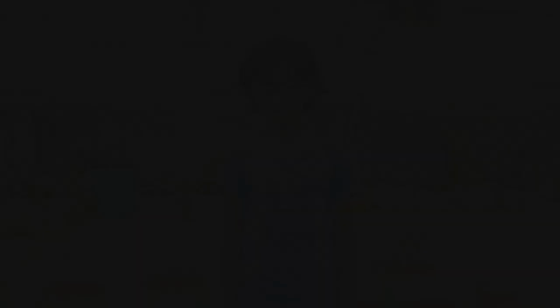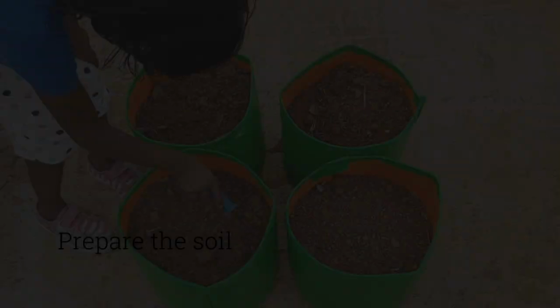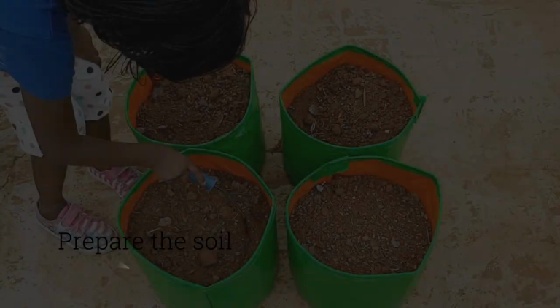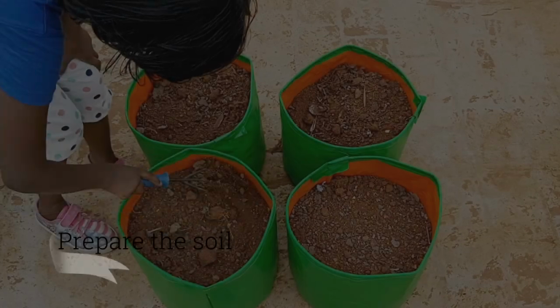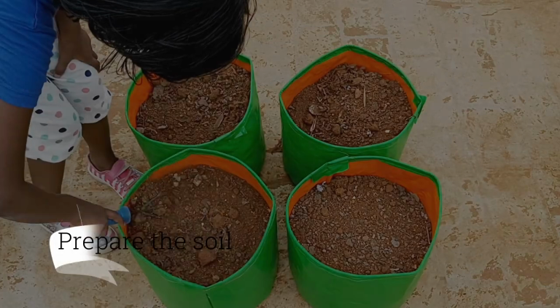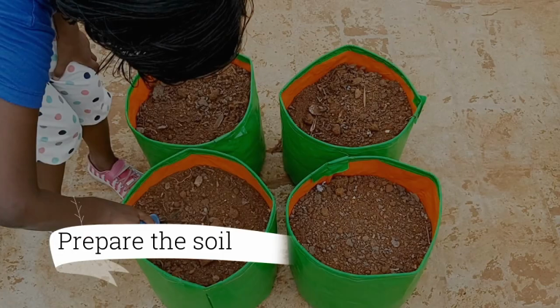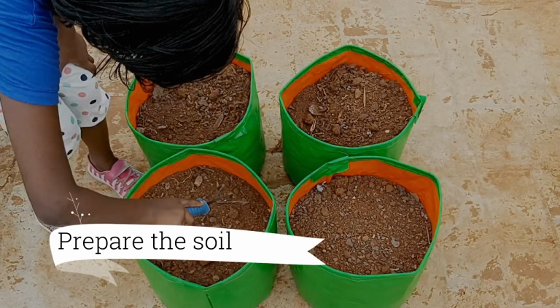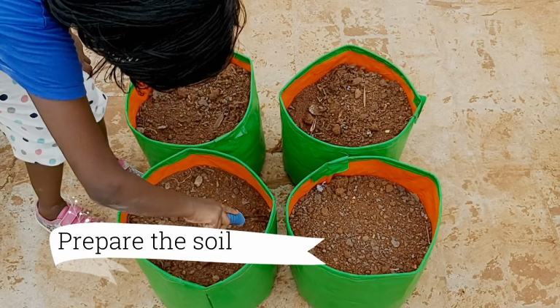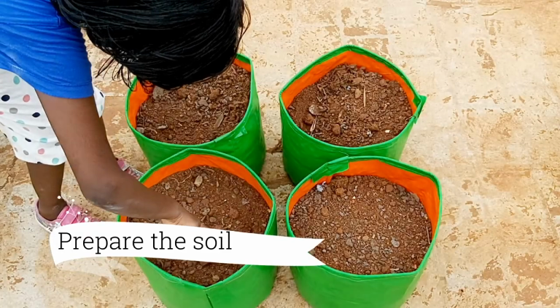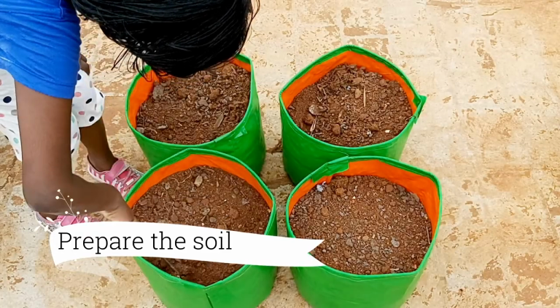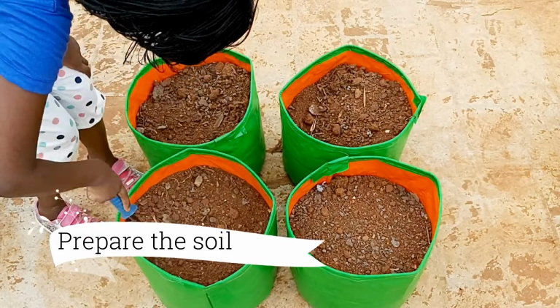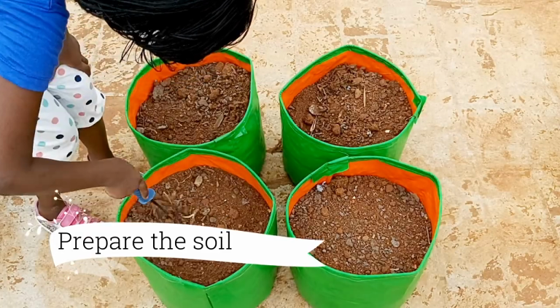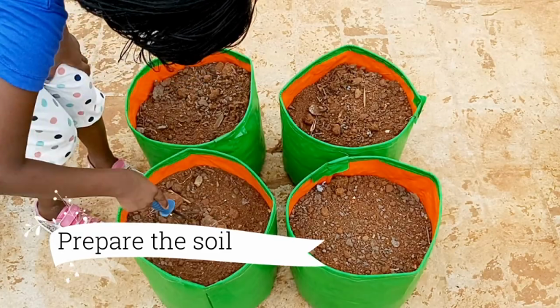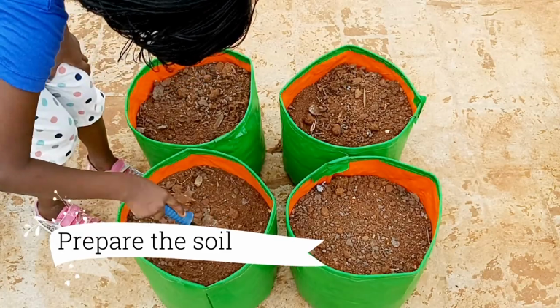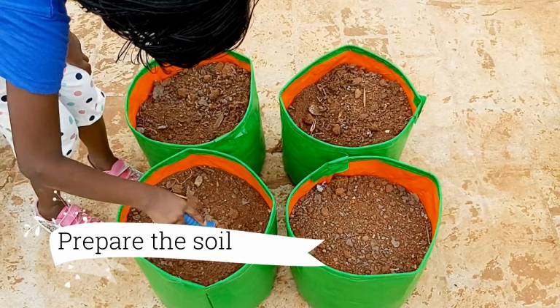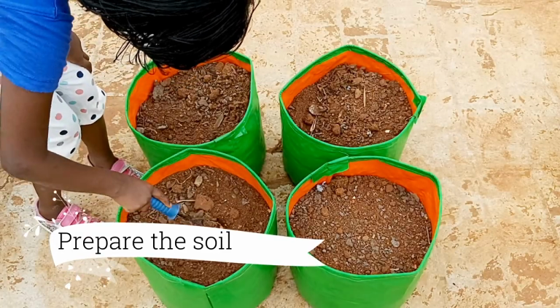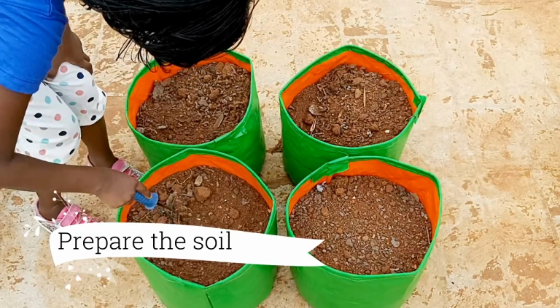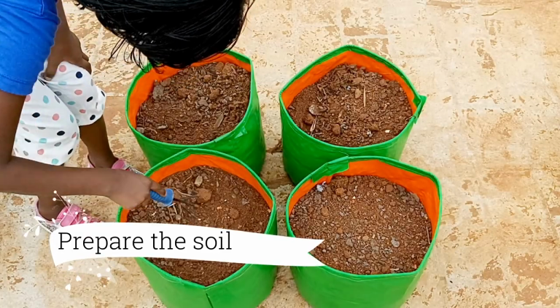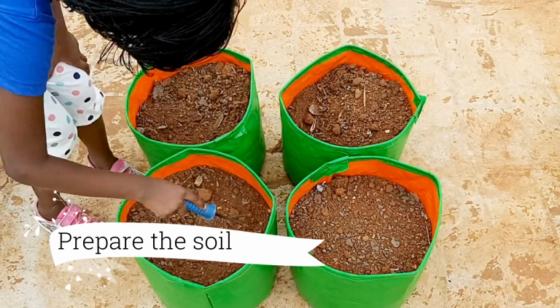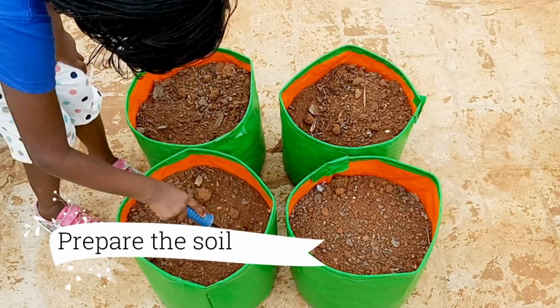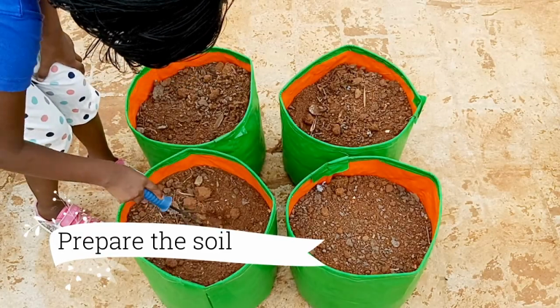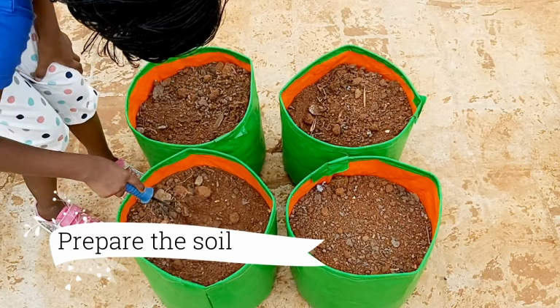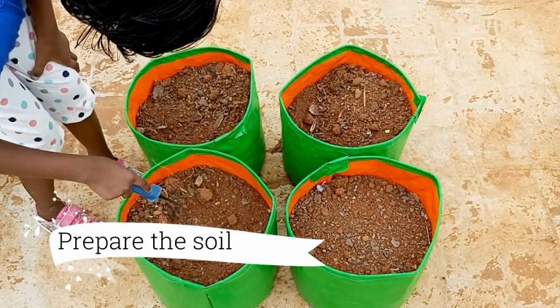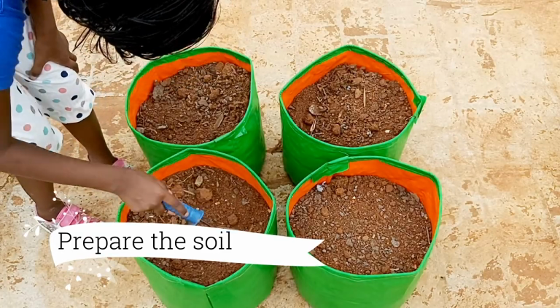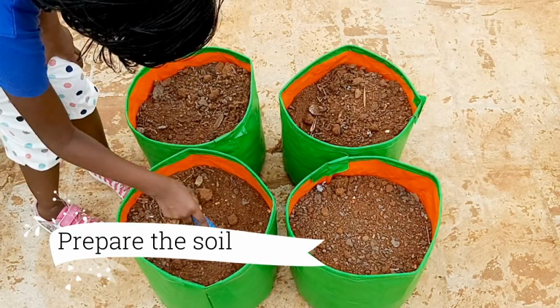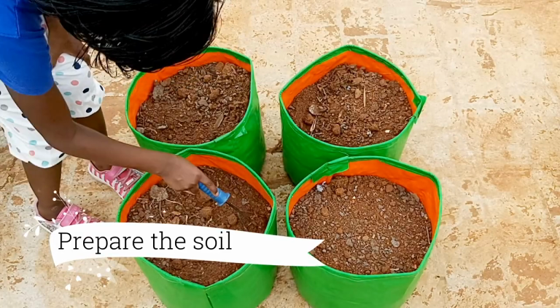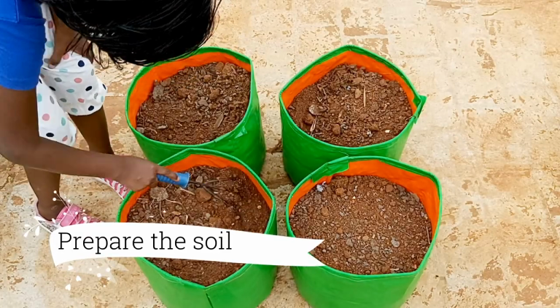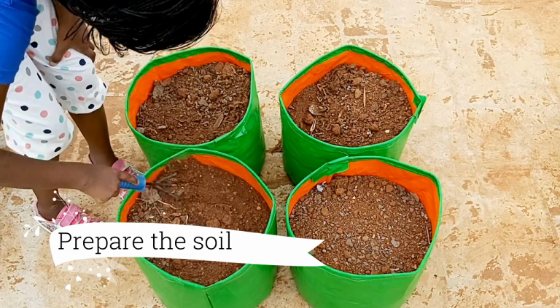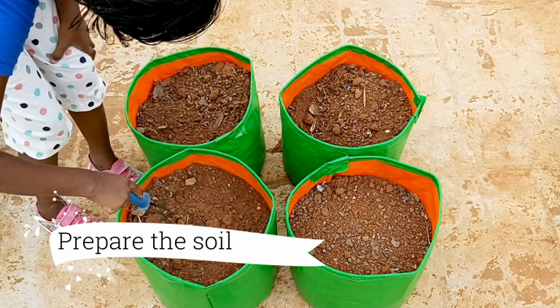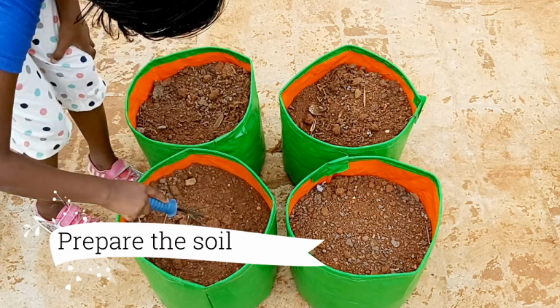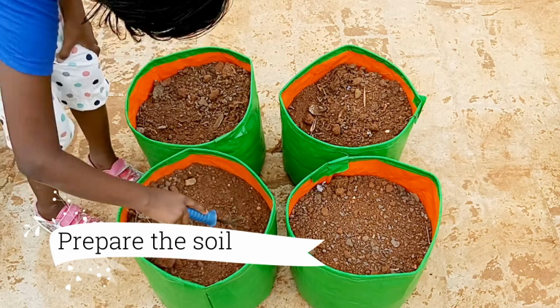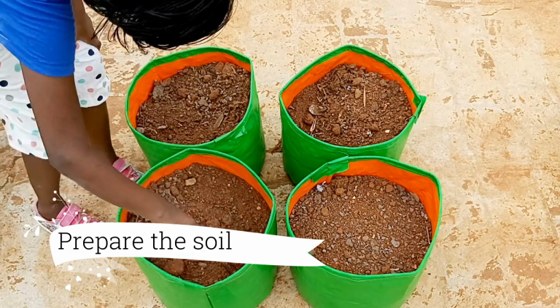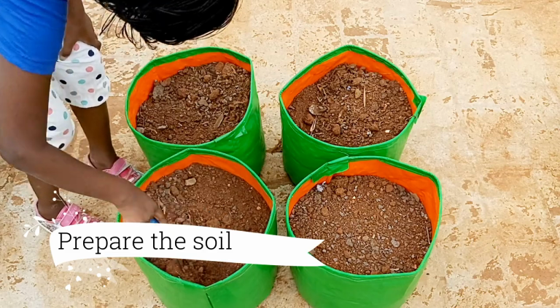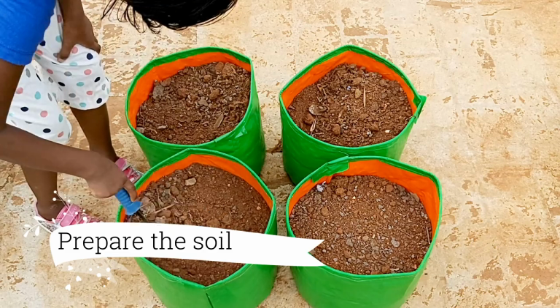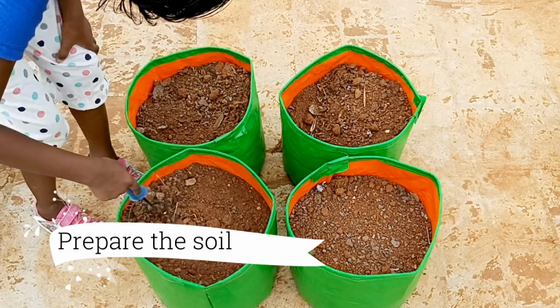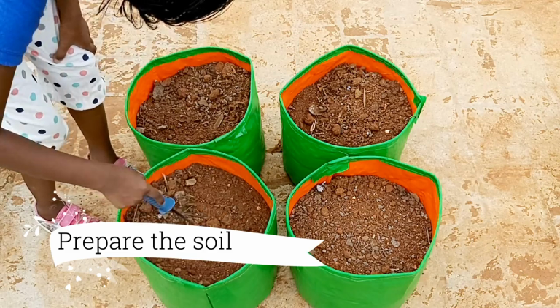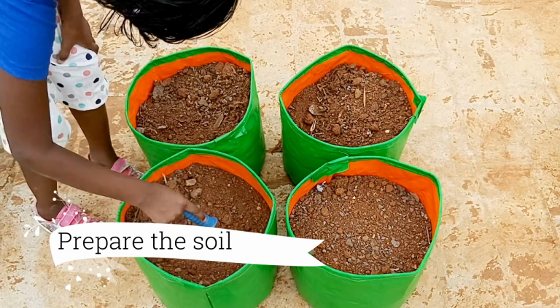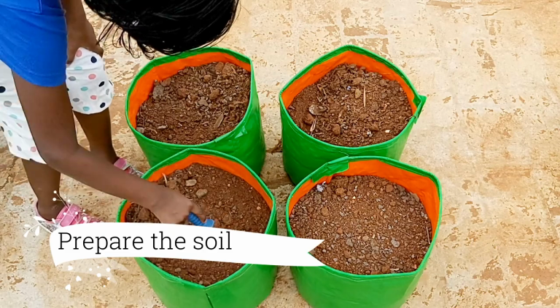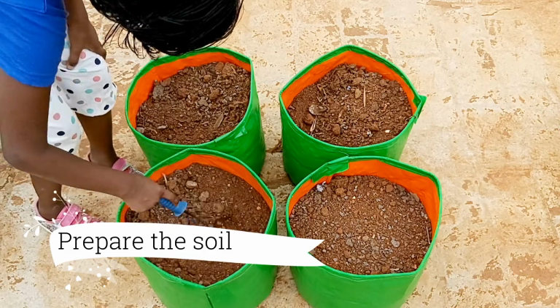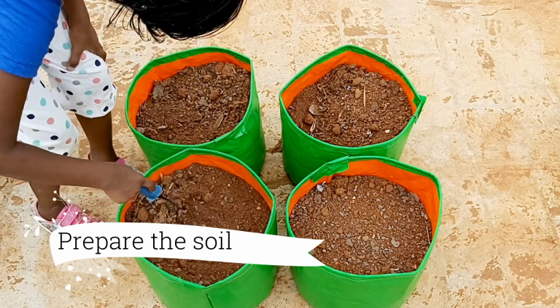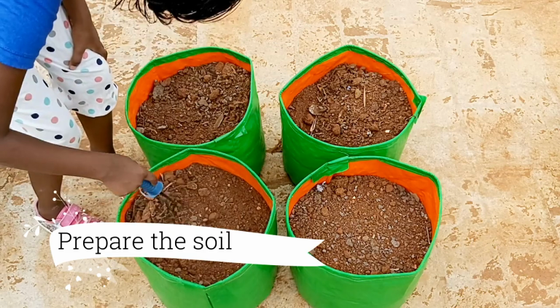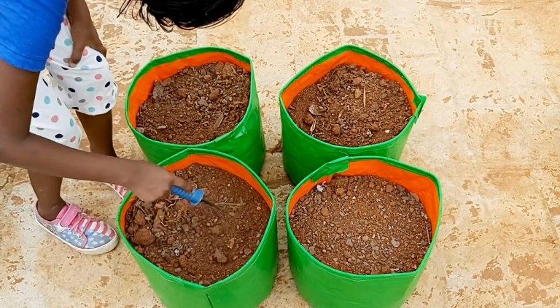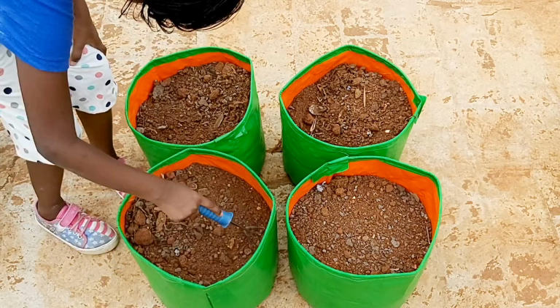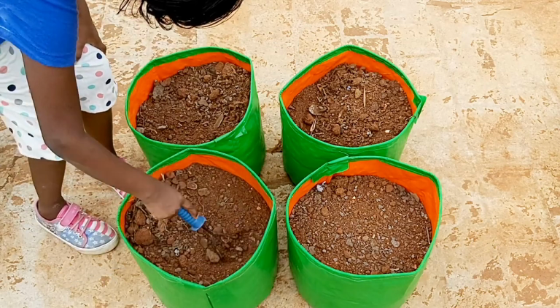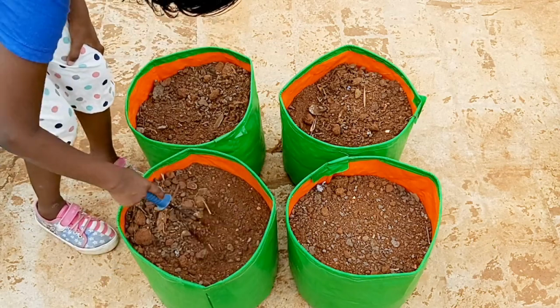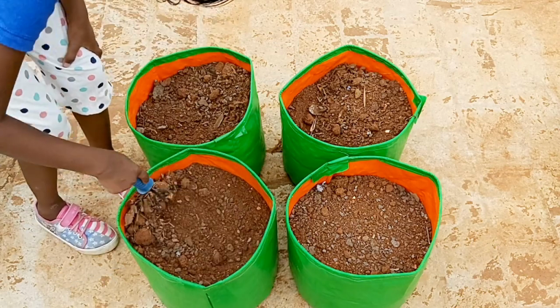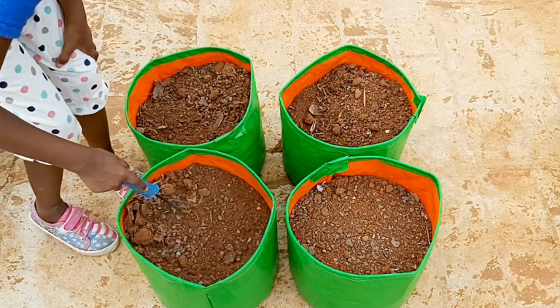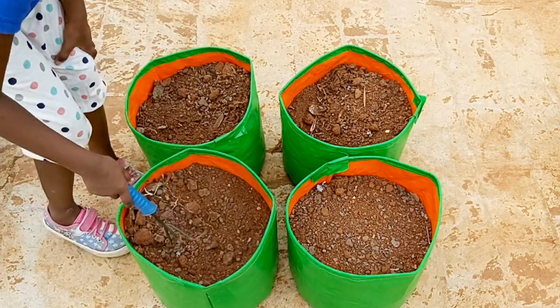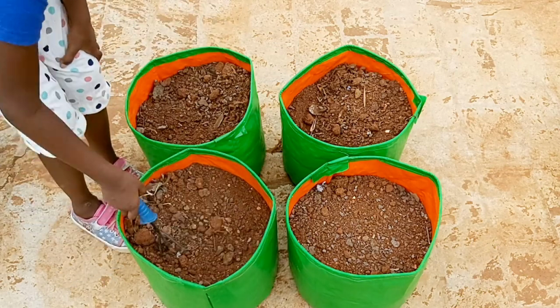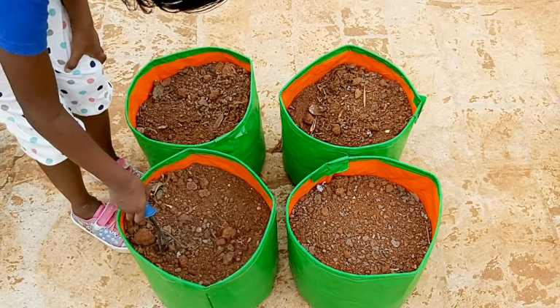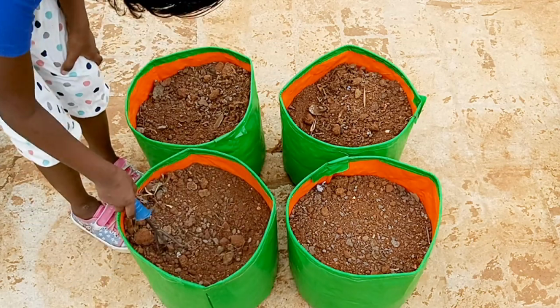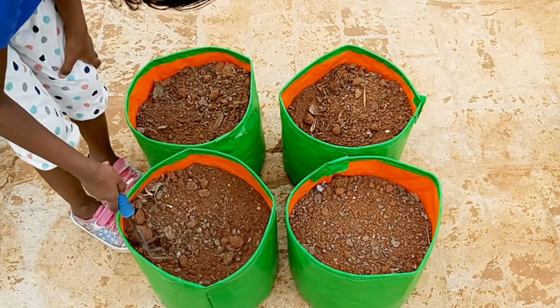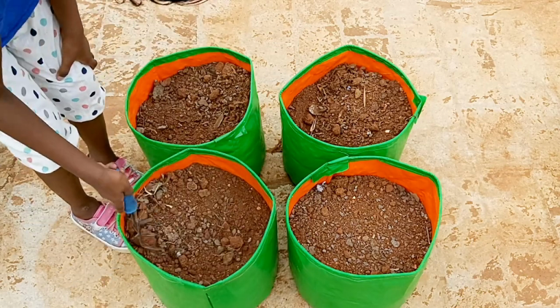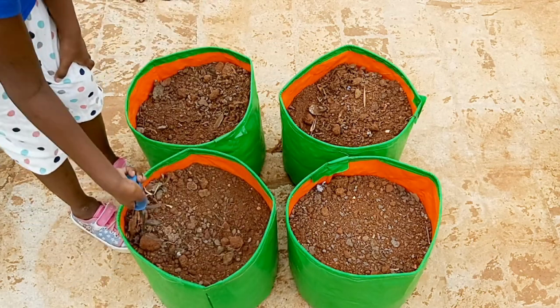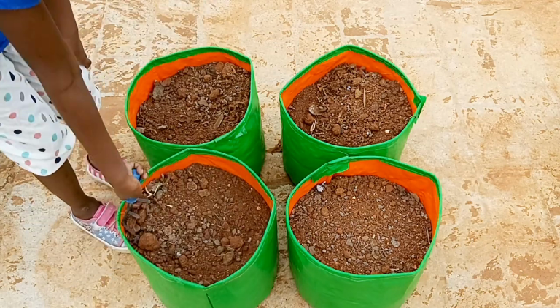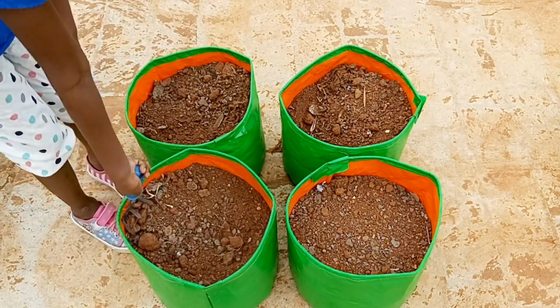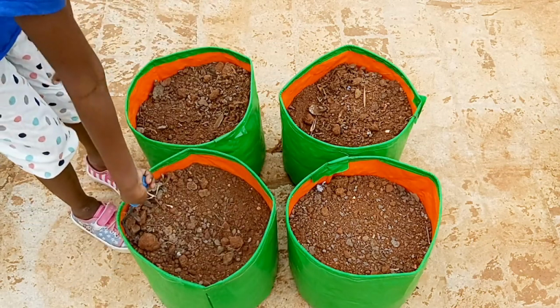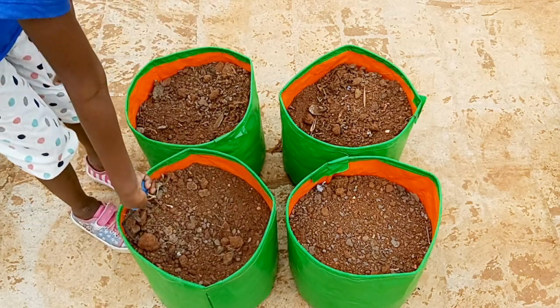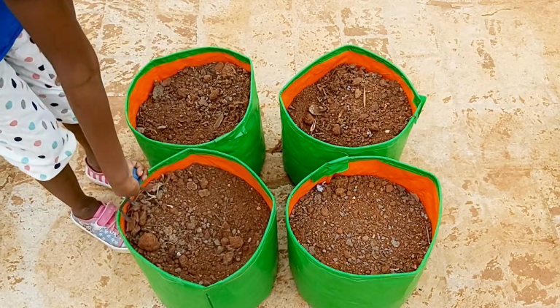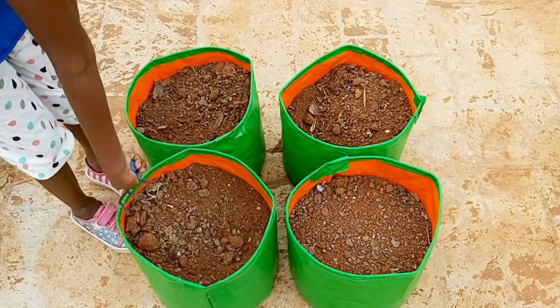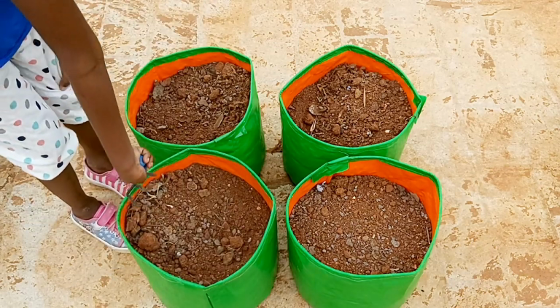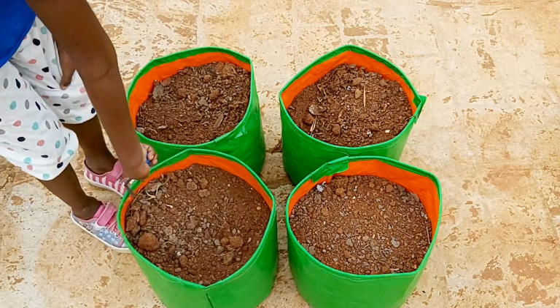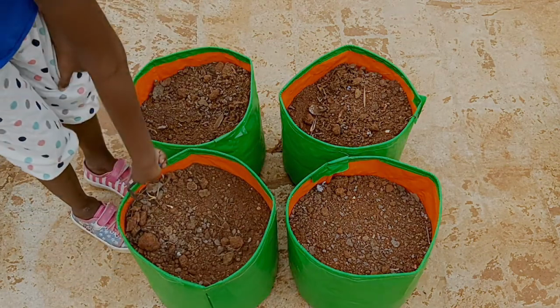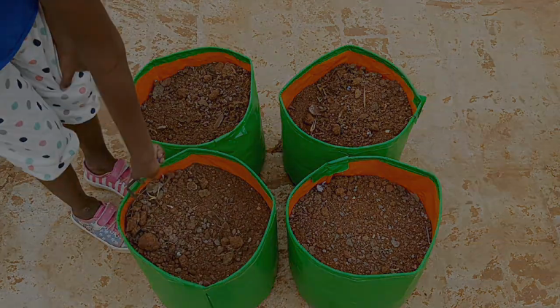Here we are using 12 inch garden grow bags and we have filled them with equal amounts of soil and cattle compost.